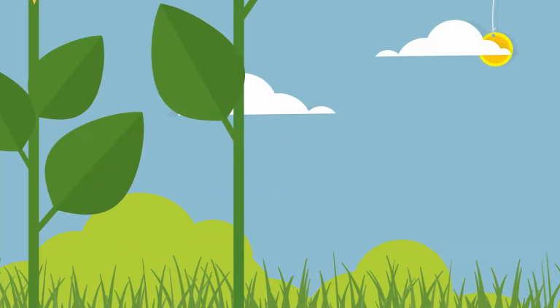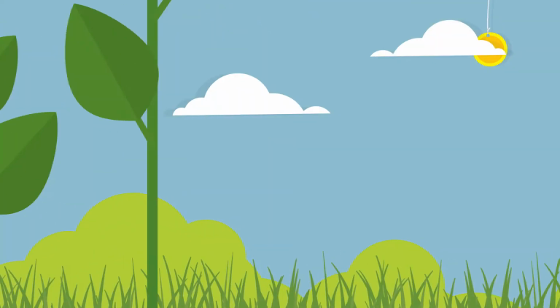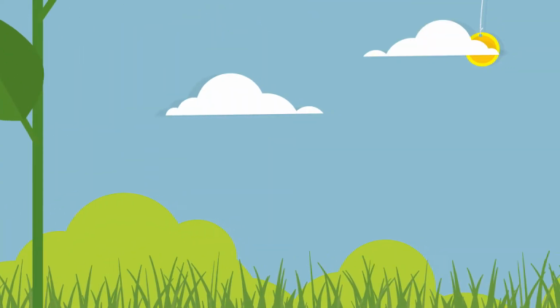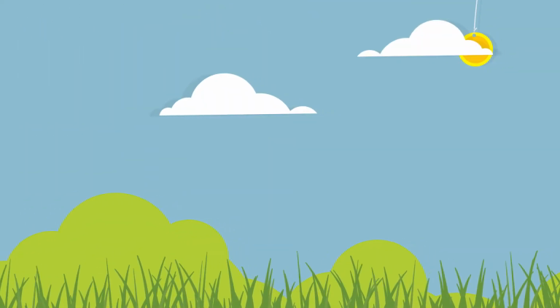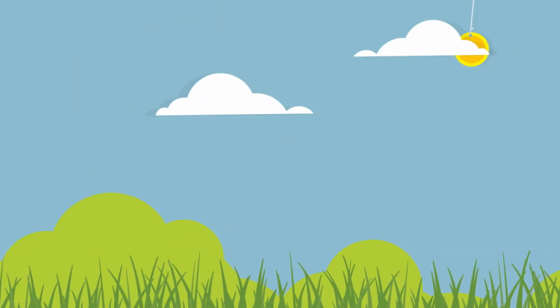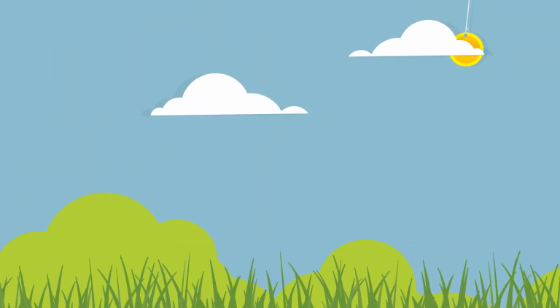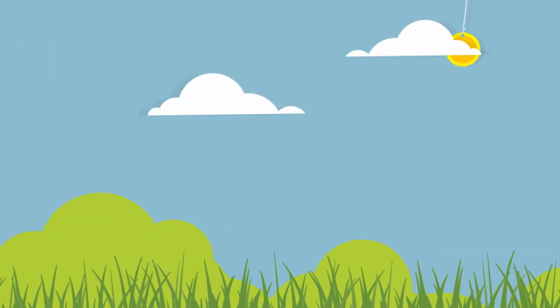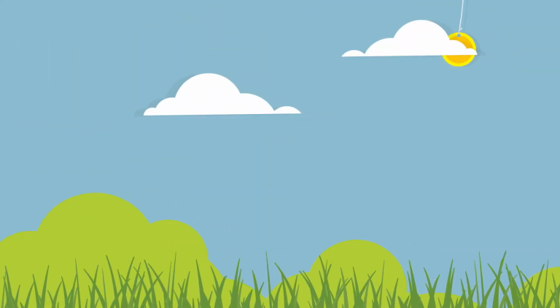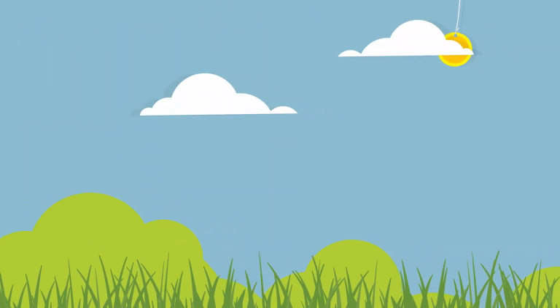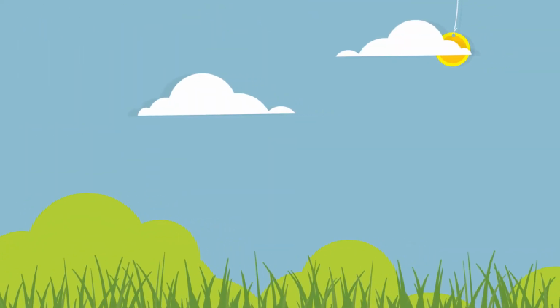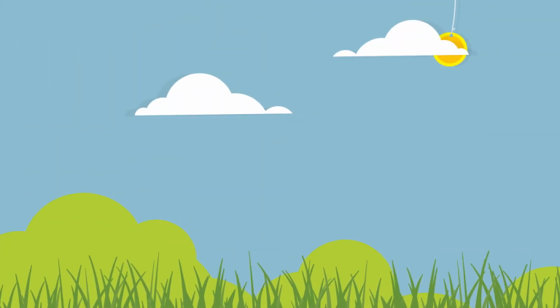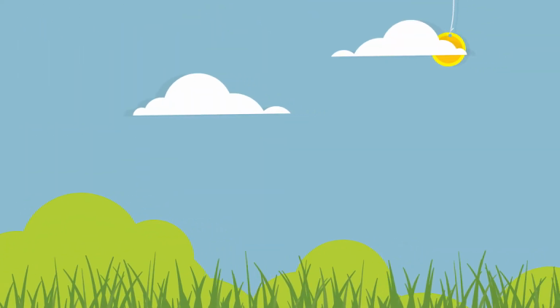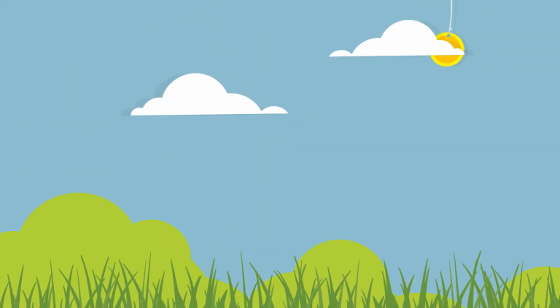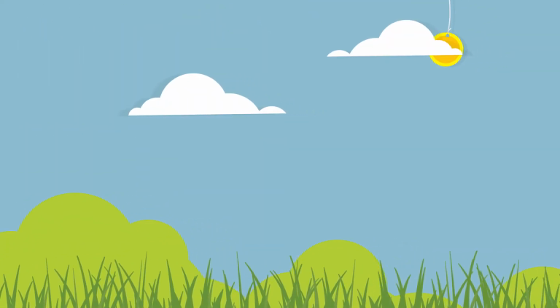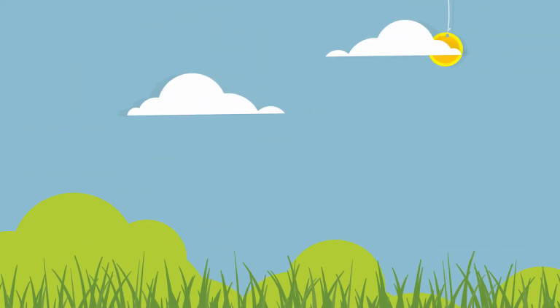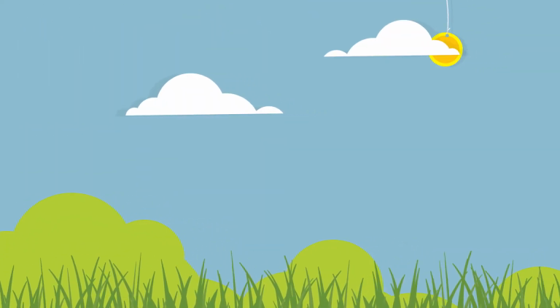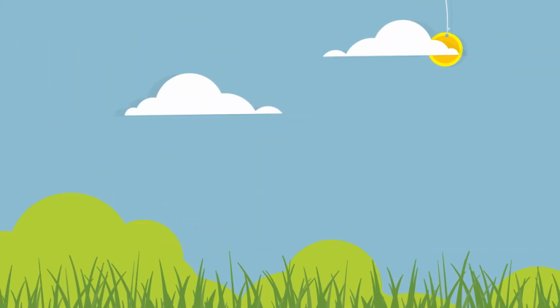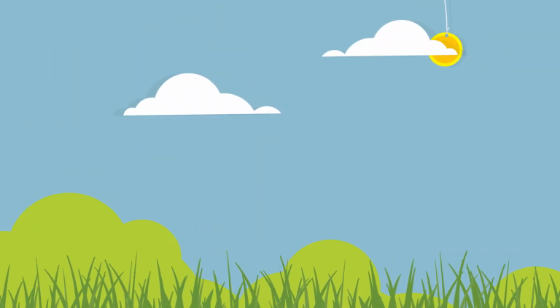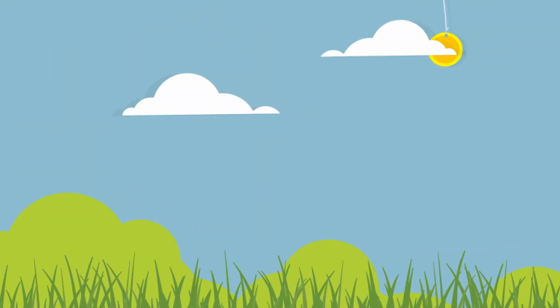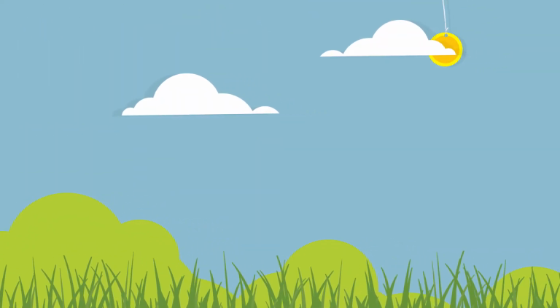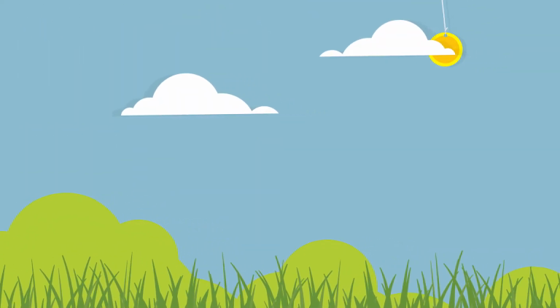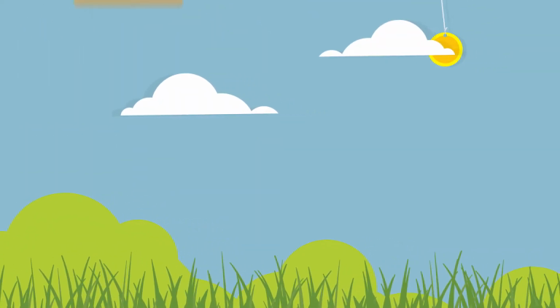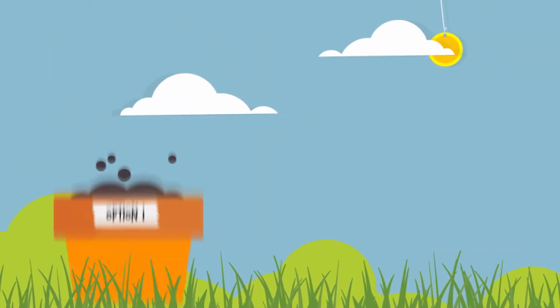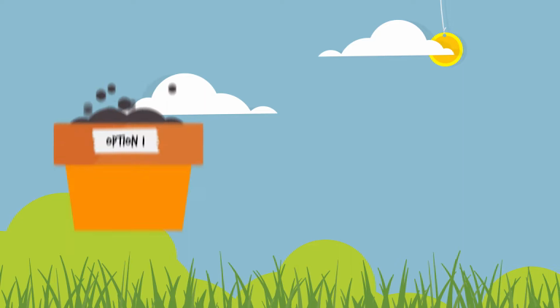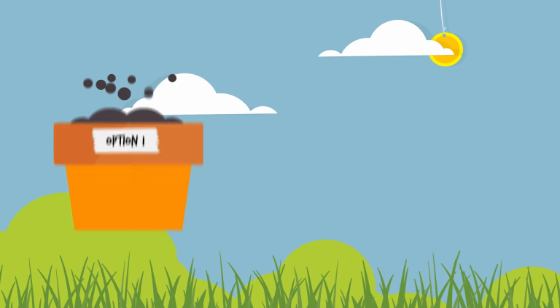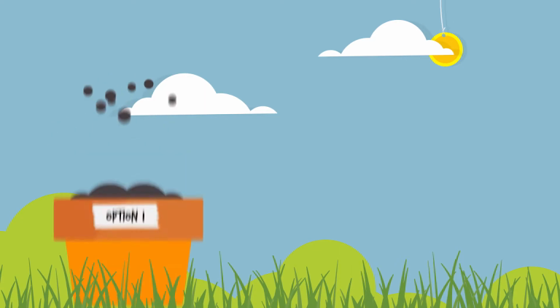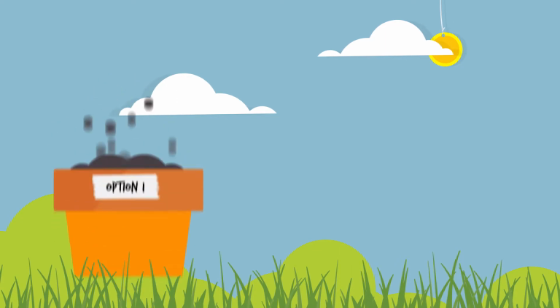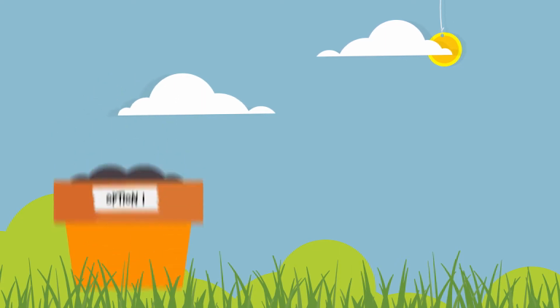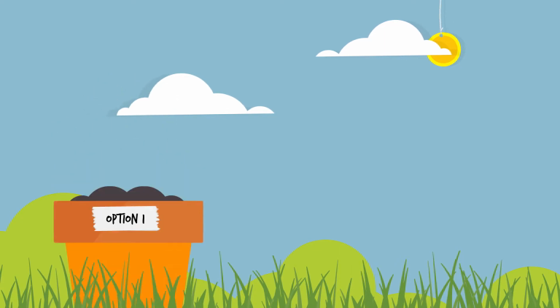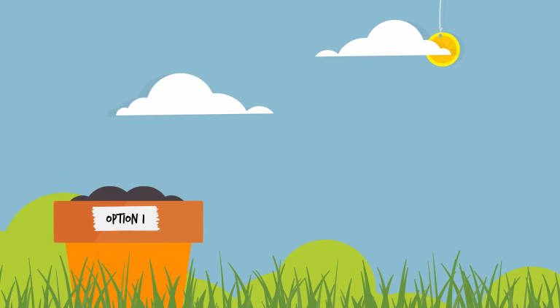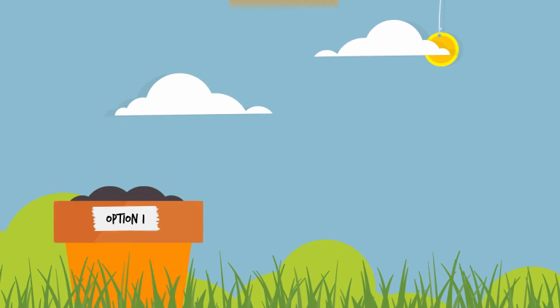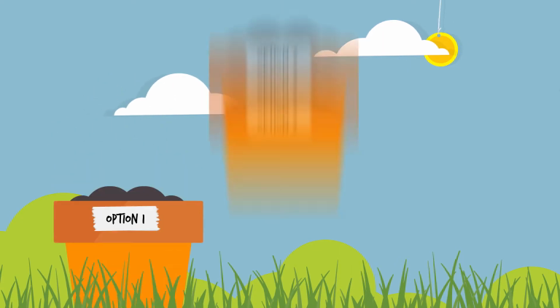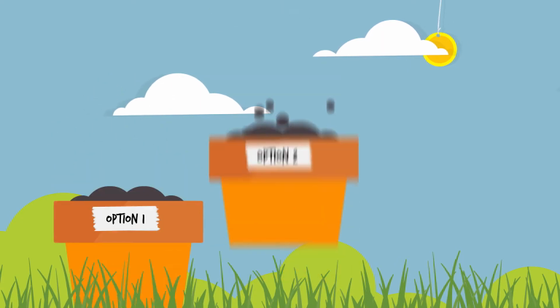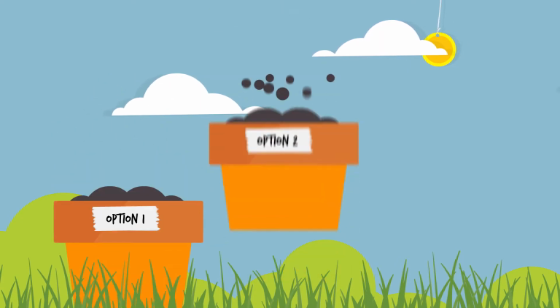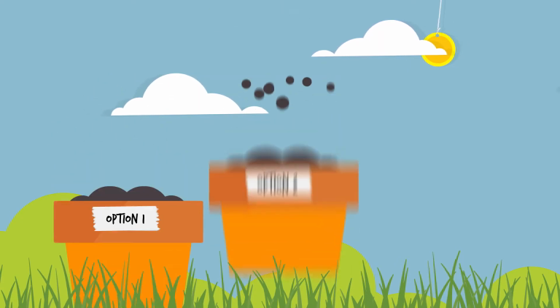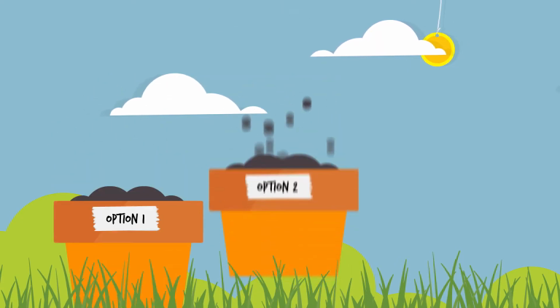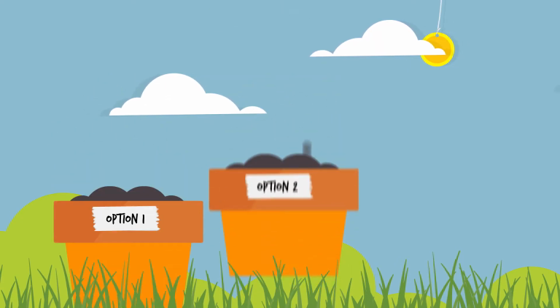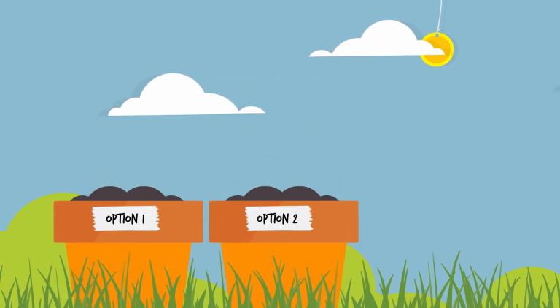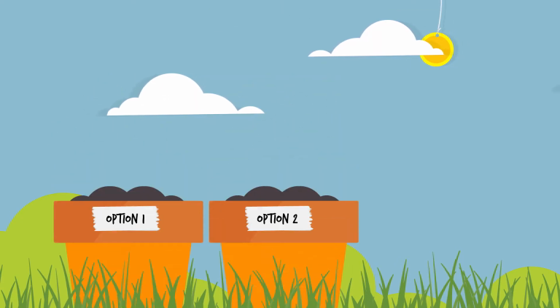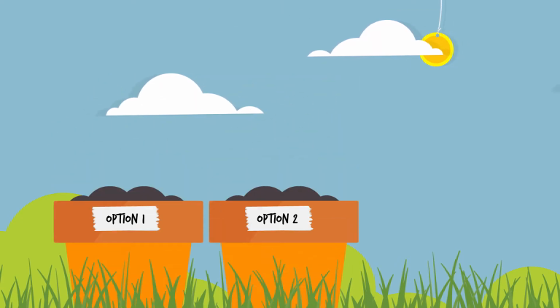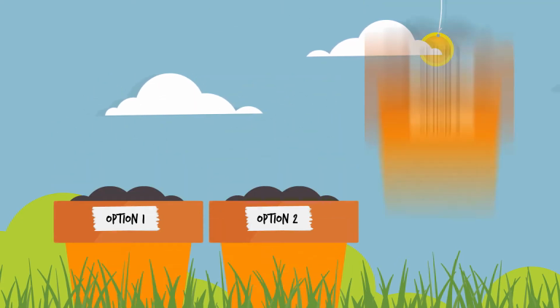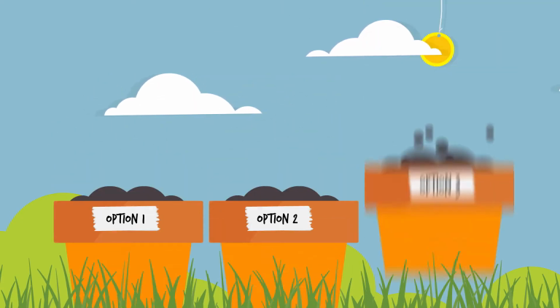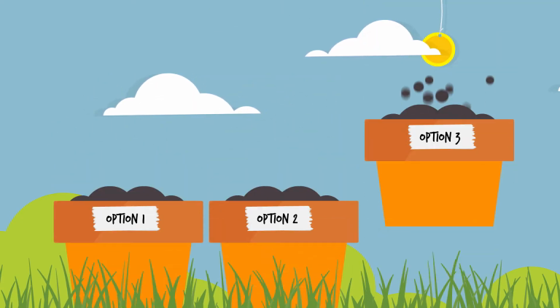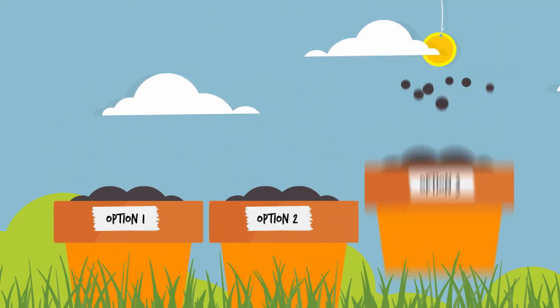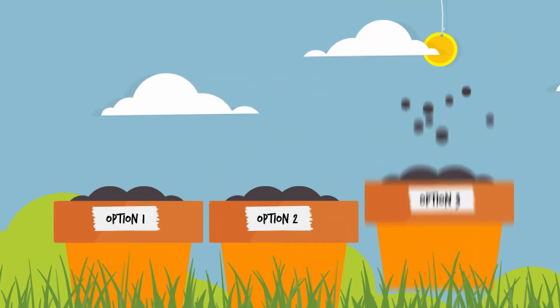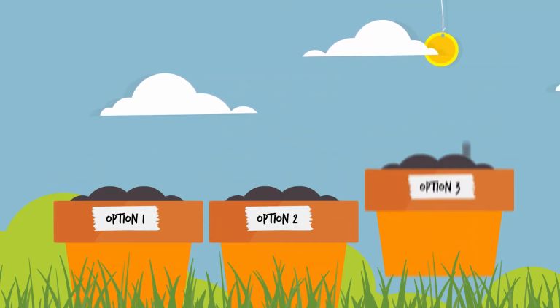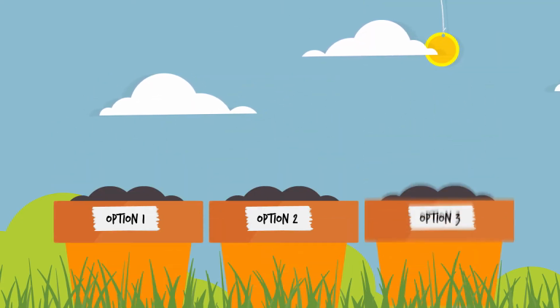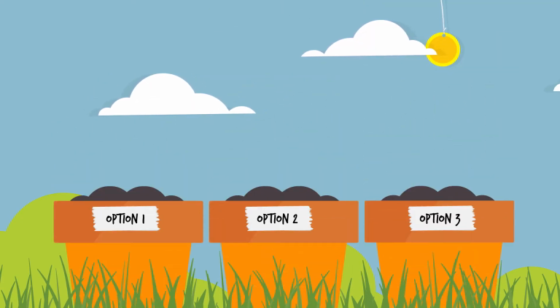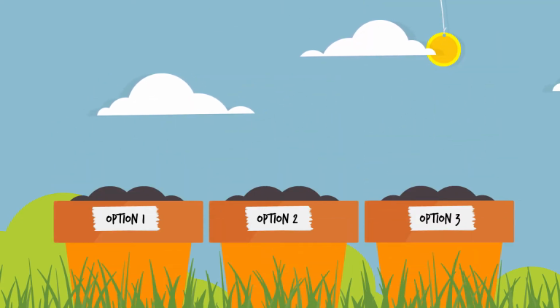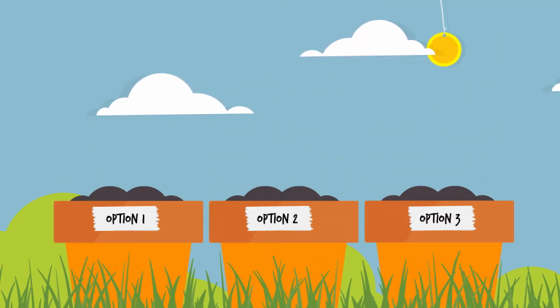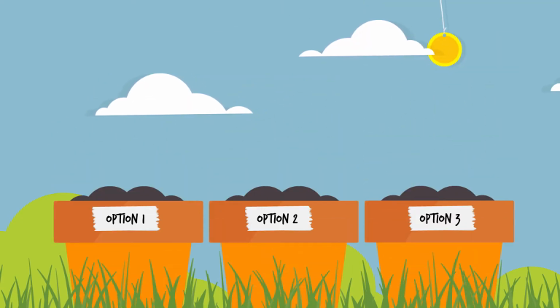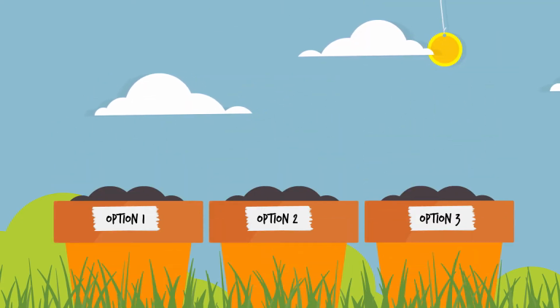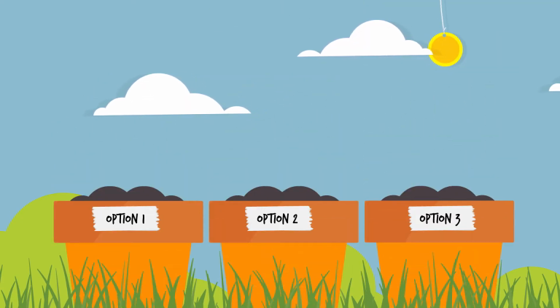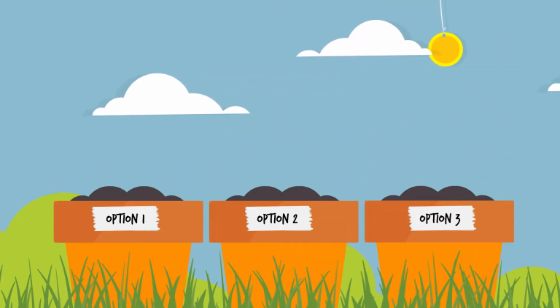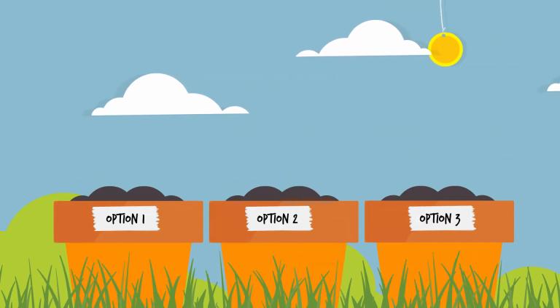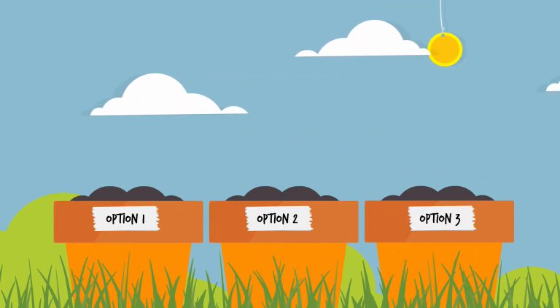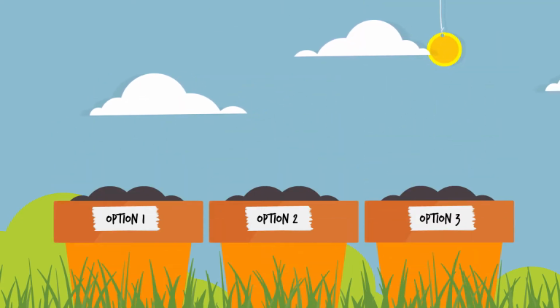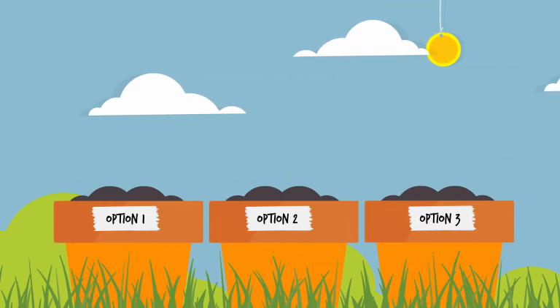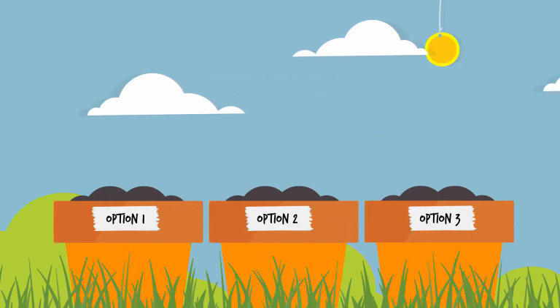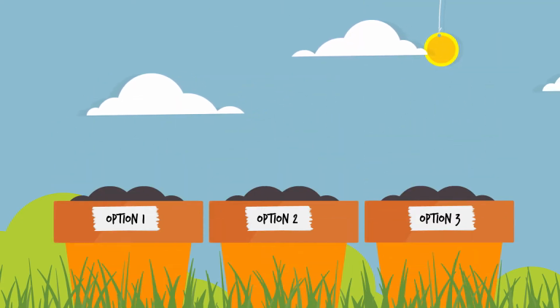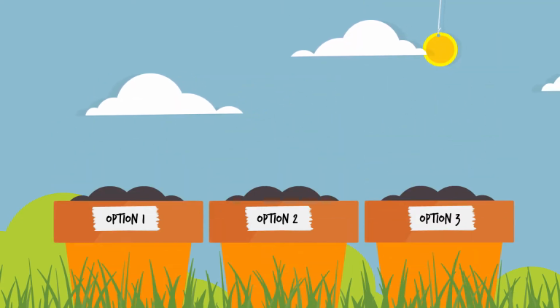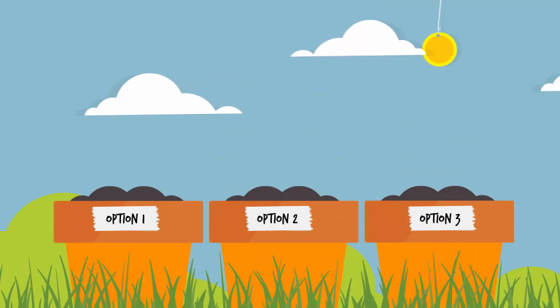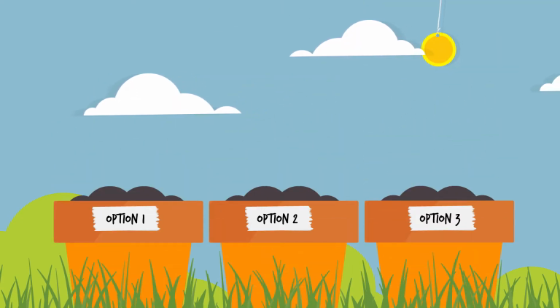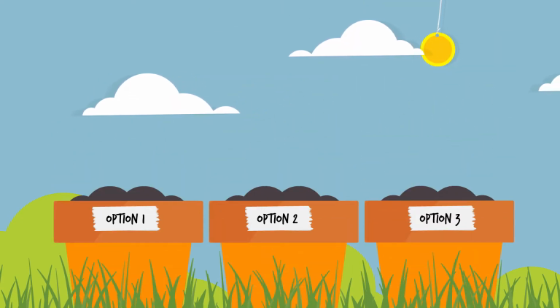At the end of the finance term, which can usually be anything from two to four years, there will be three choices.